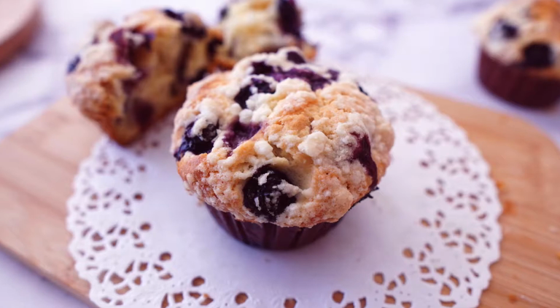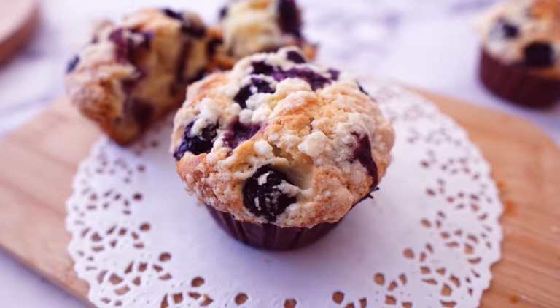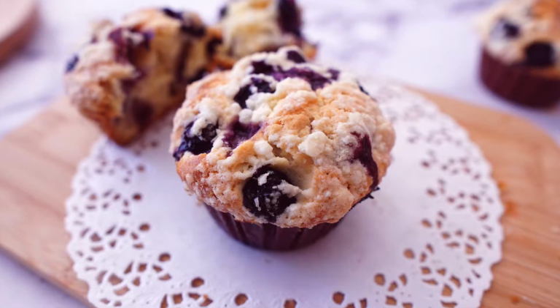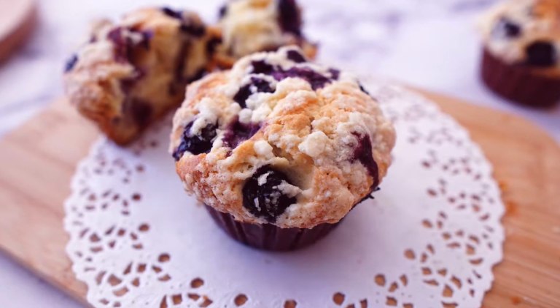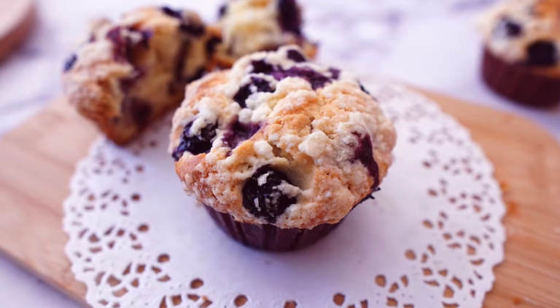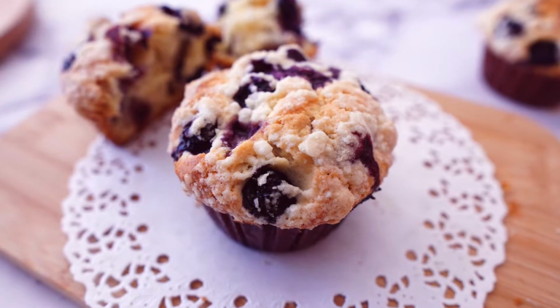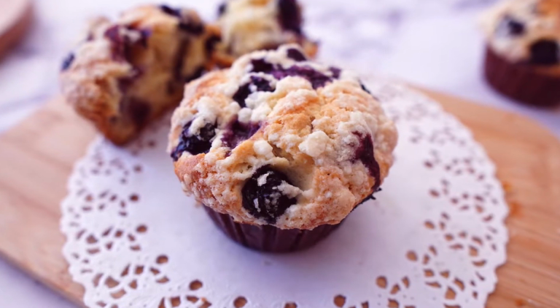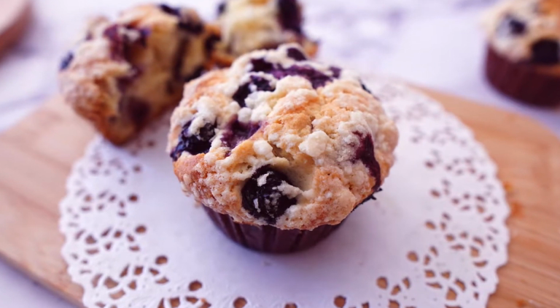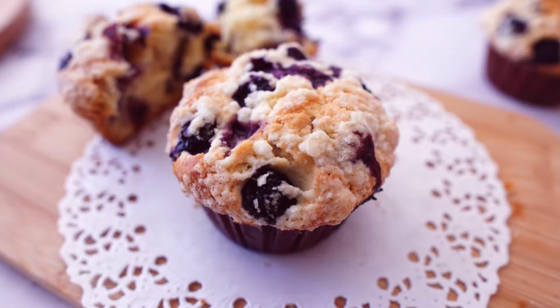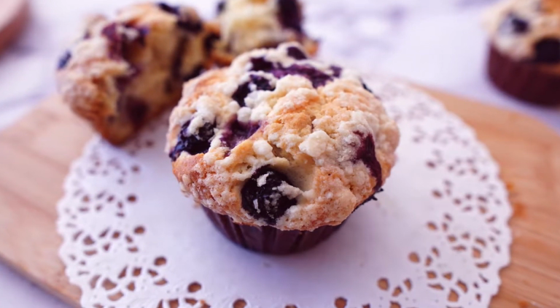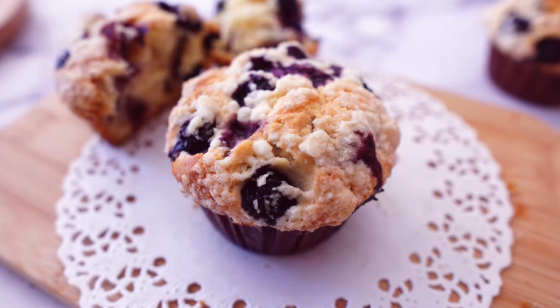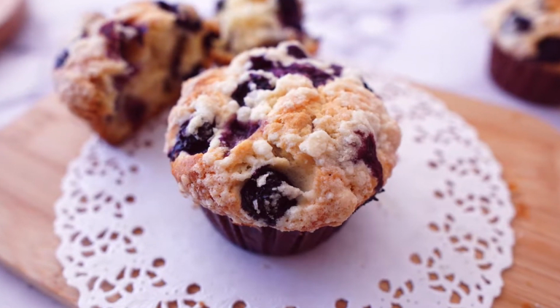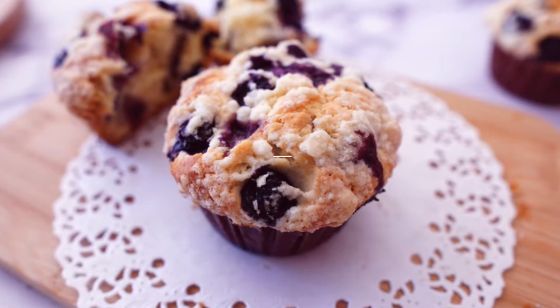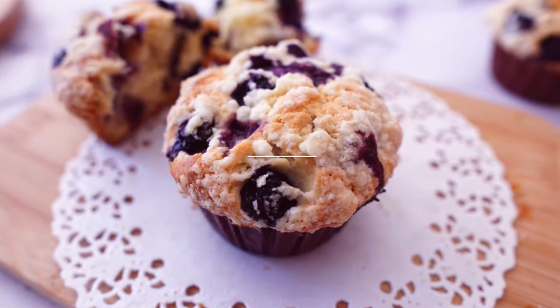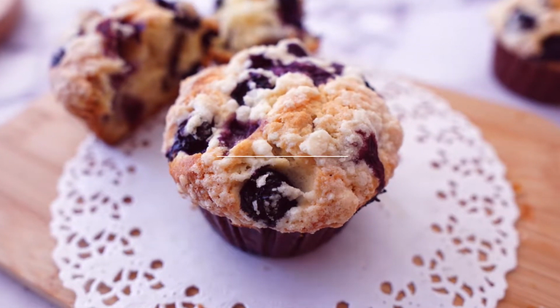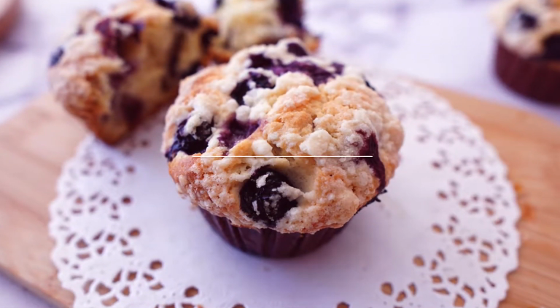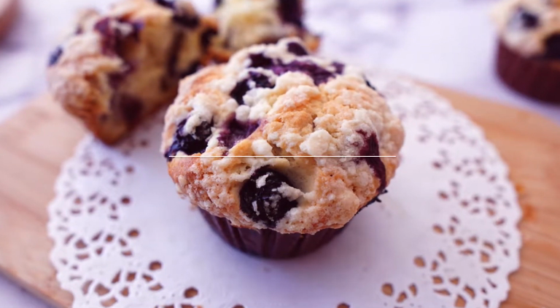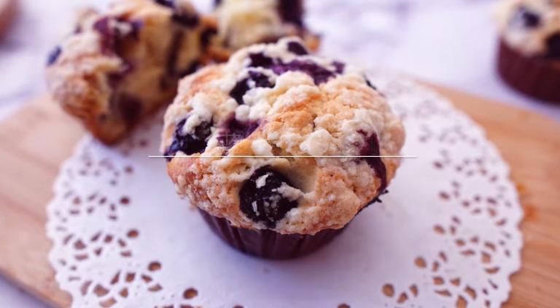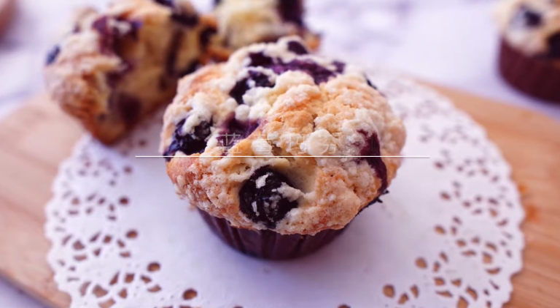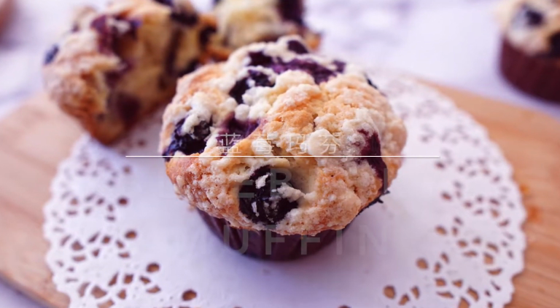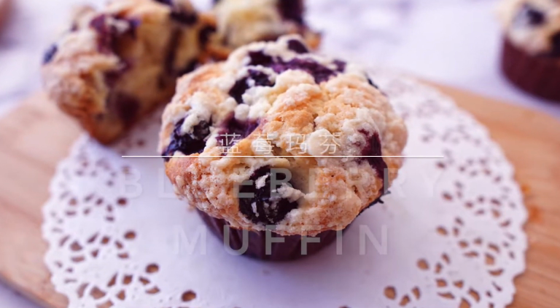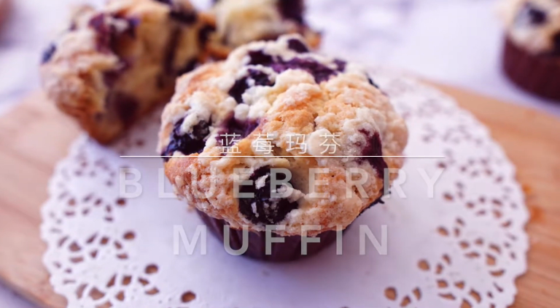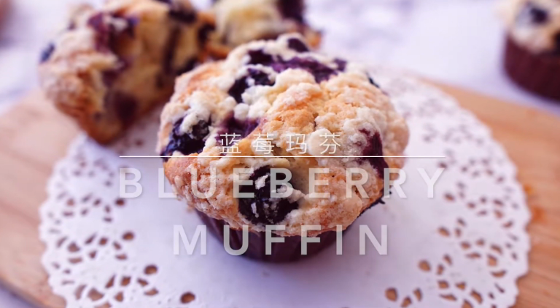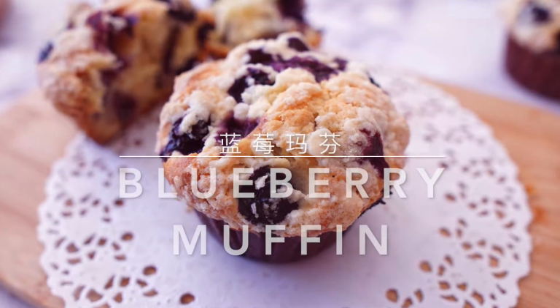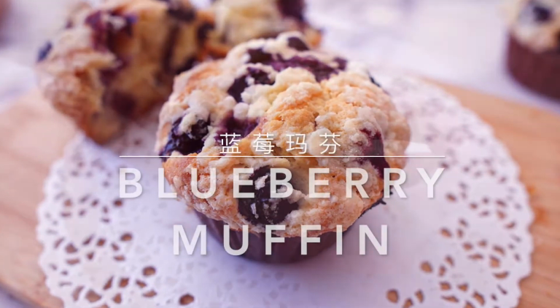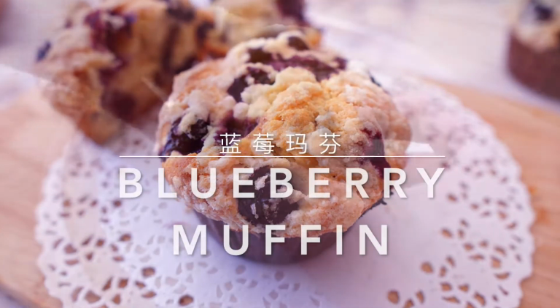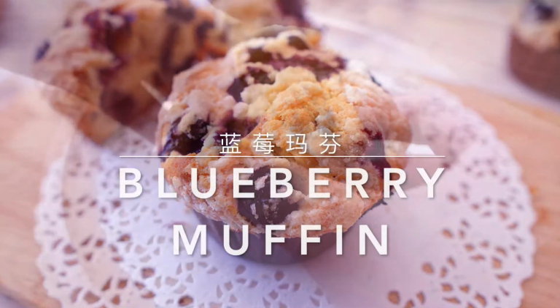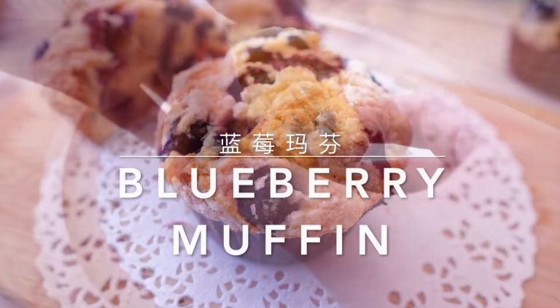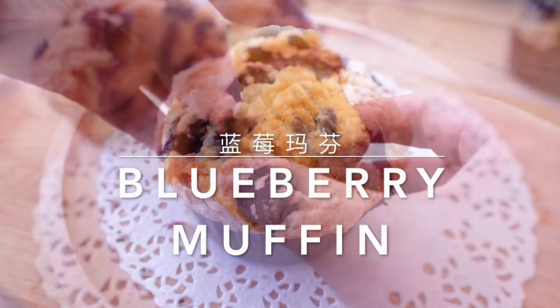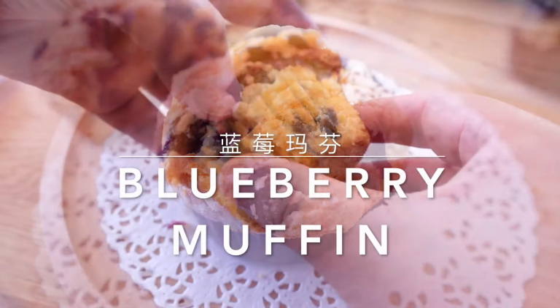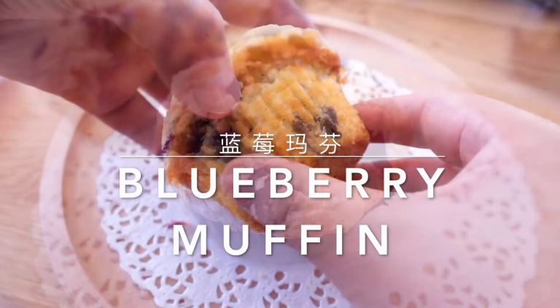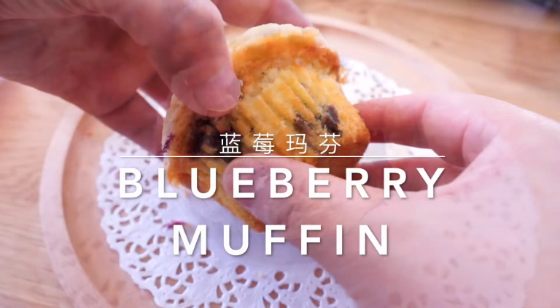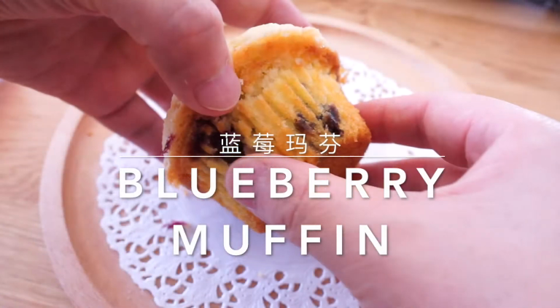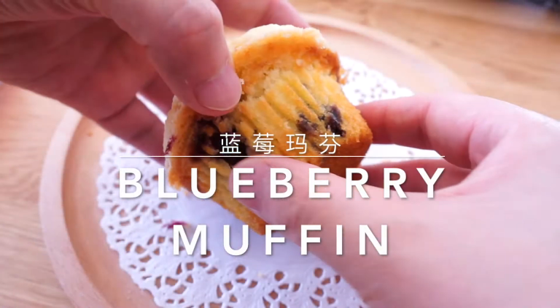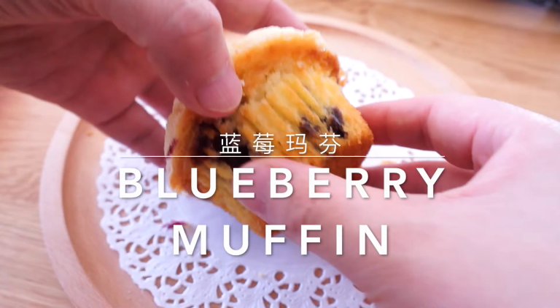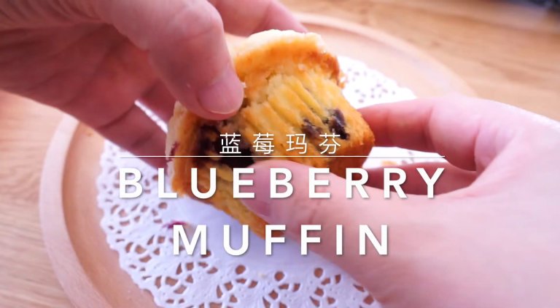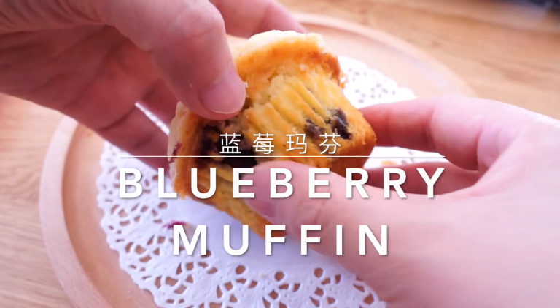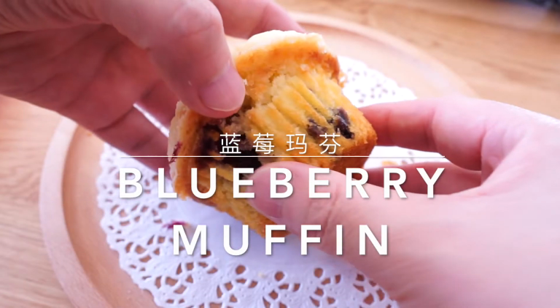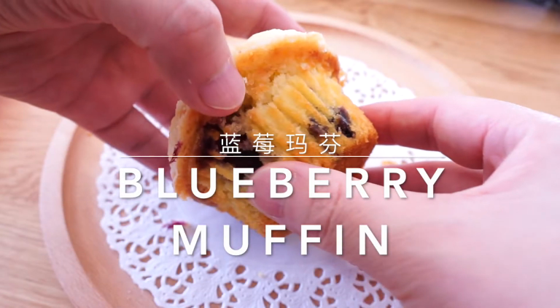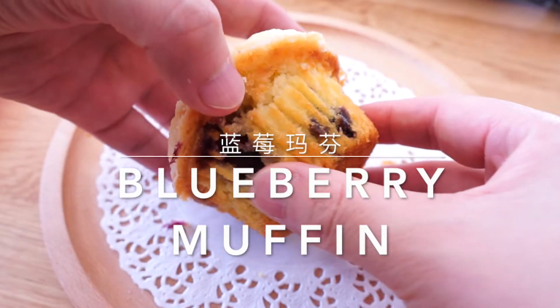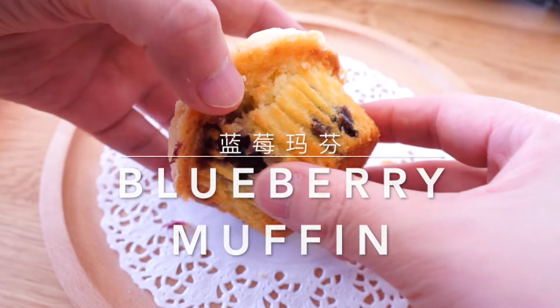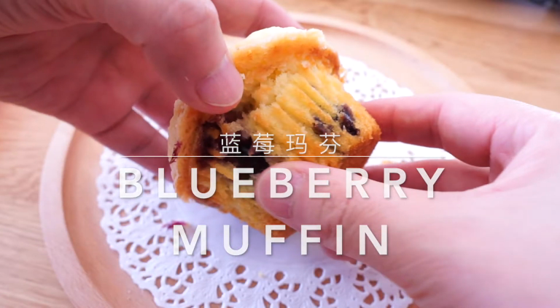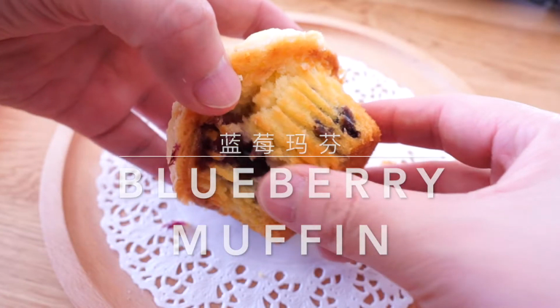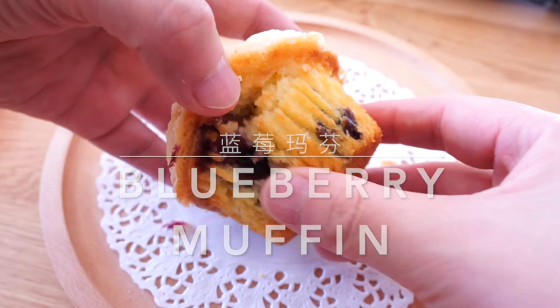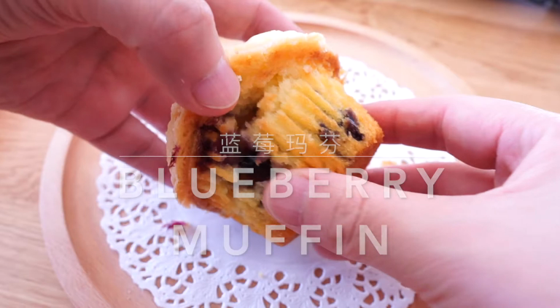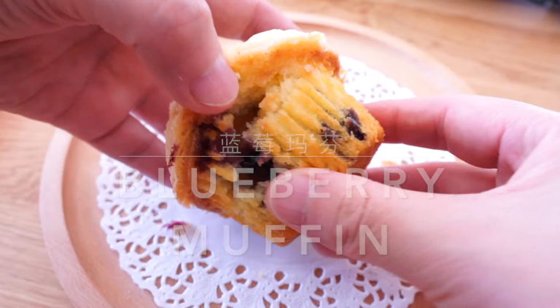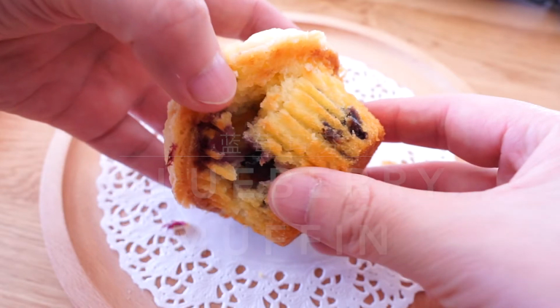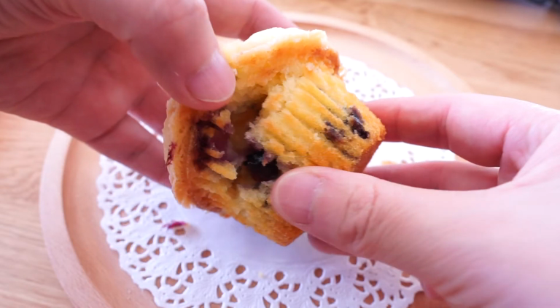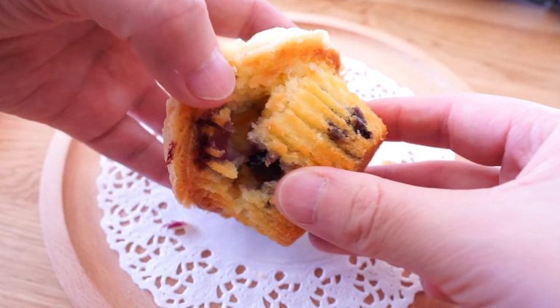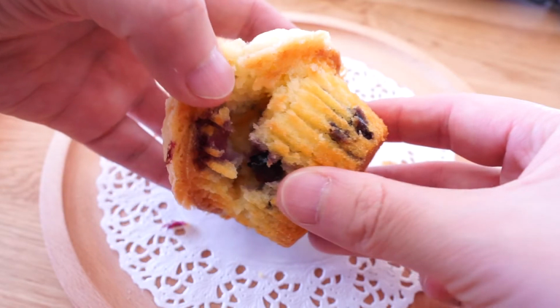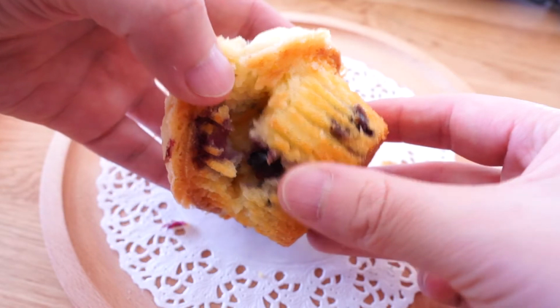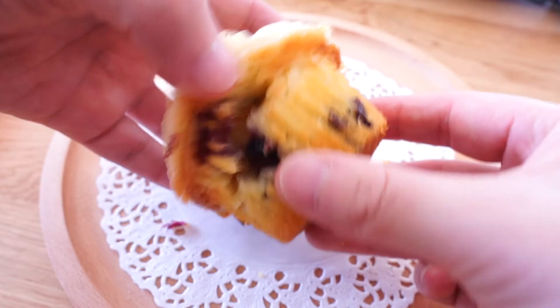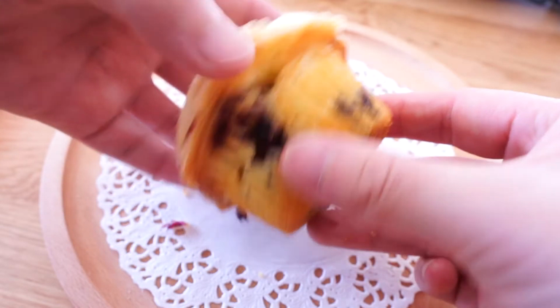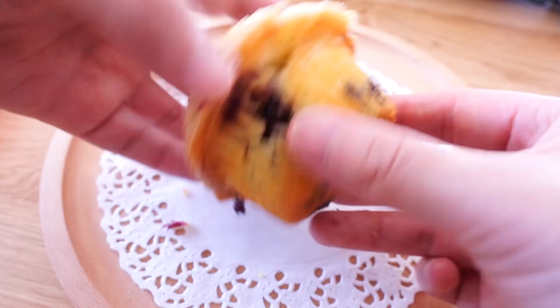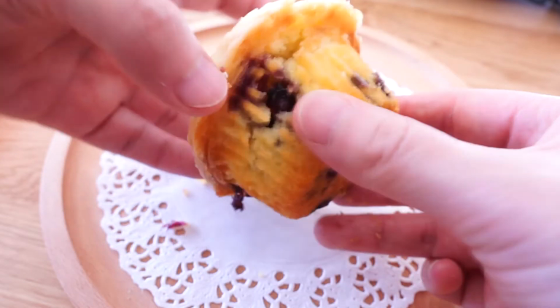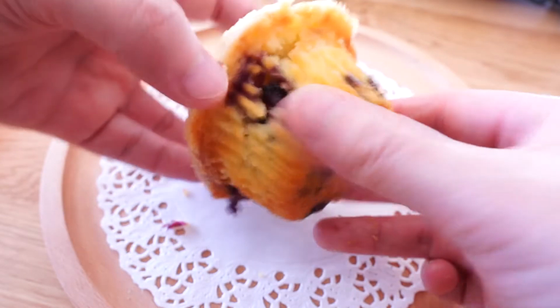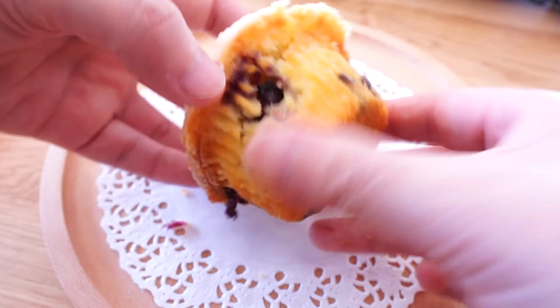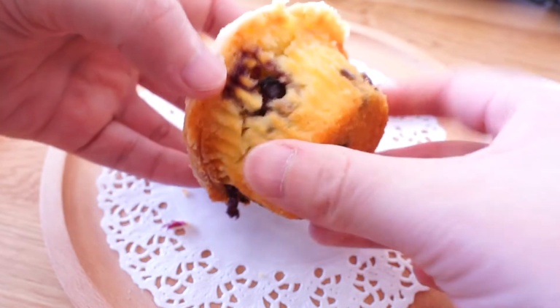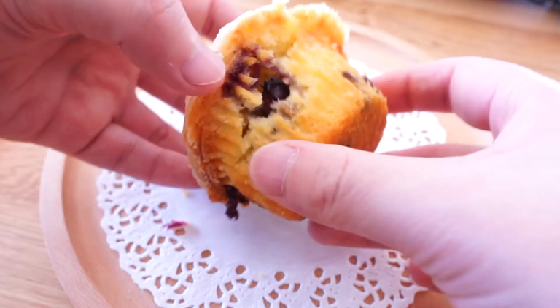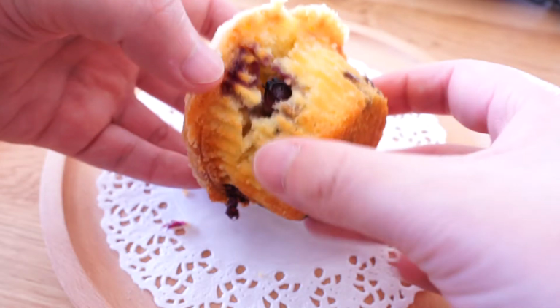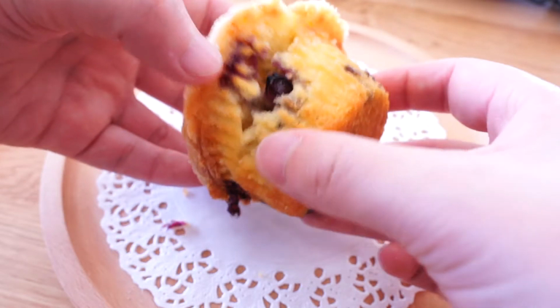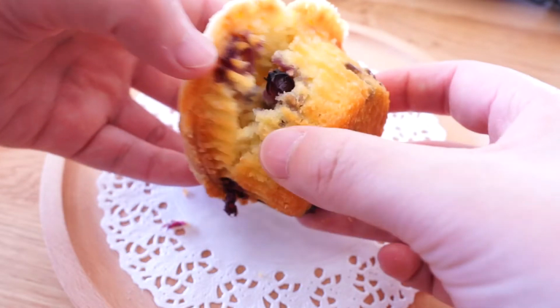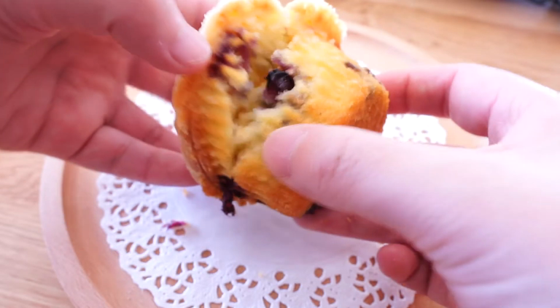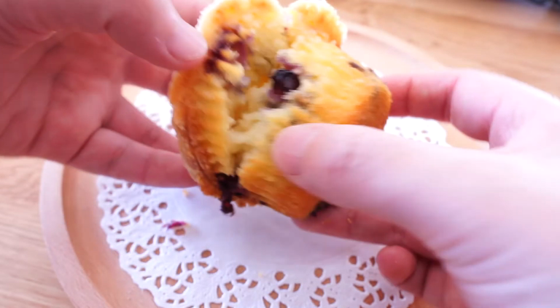Hello everybody, Audrey here. Today comes another dessert recipe: blueberry muffin.